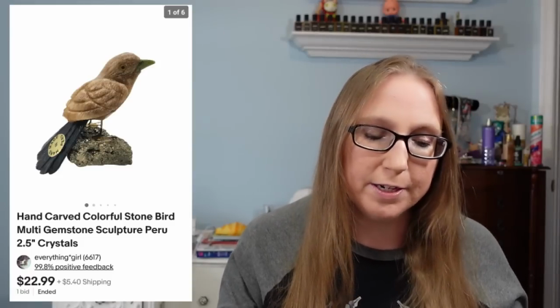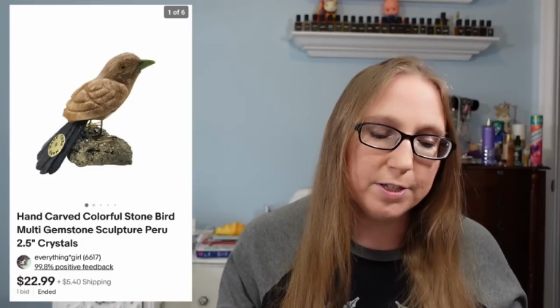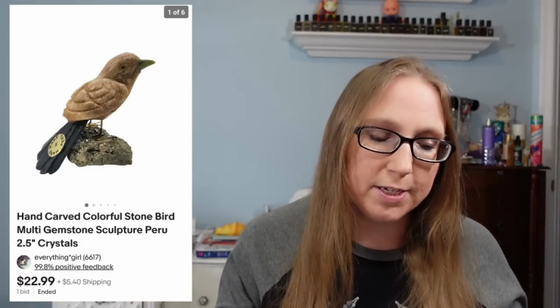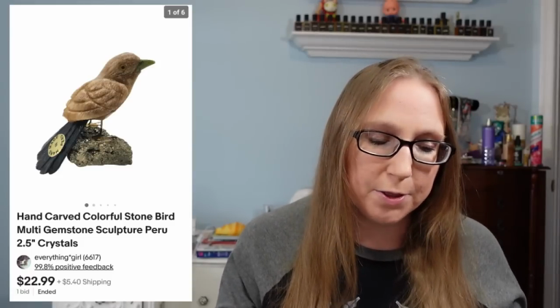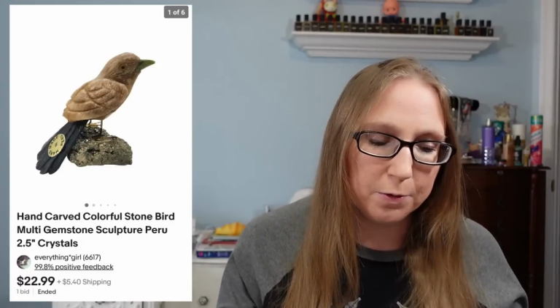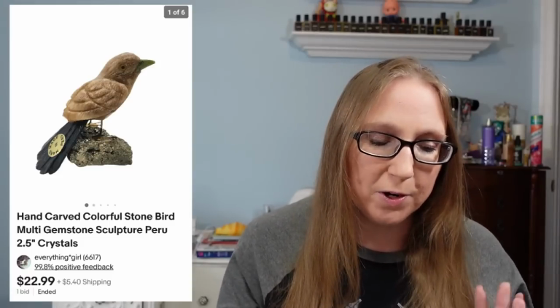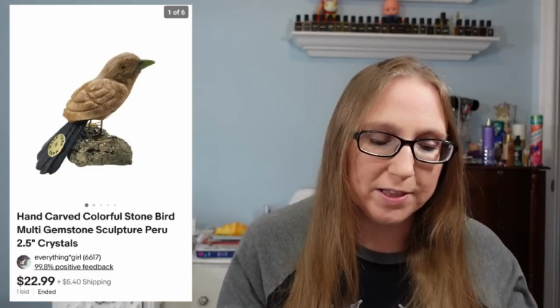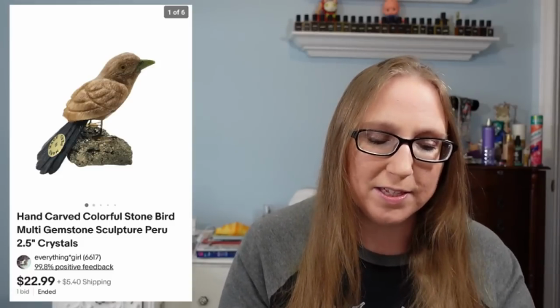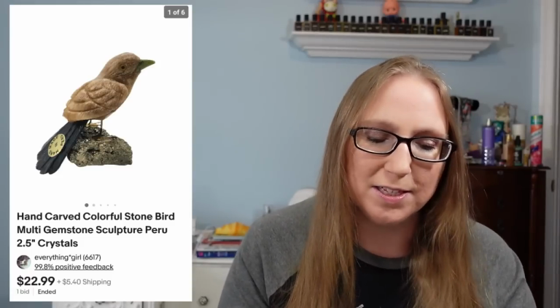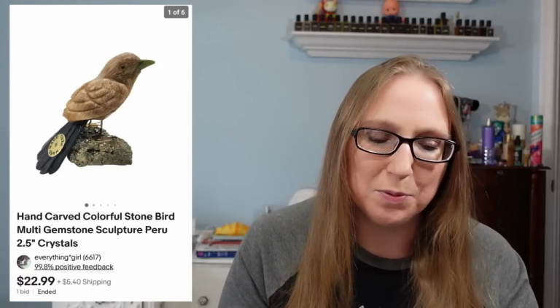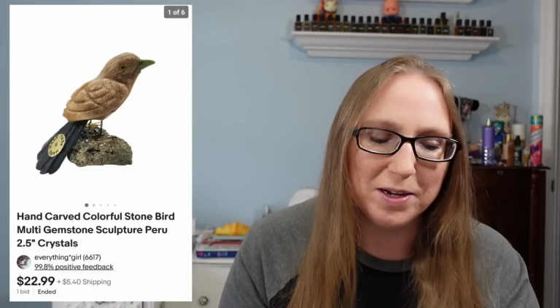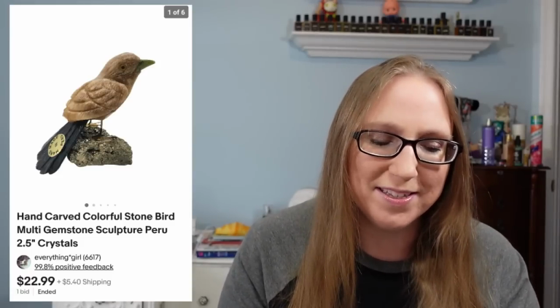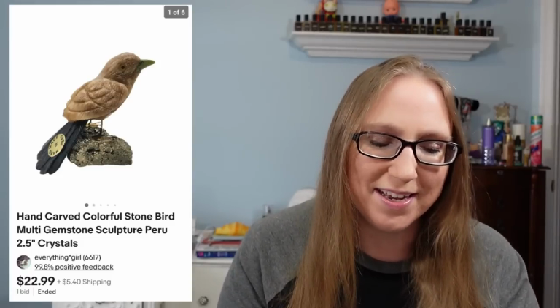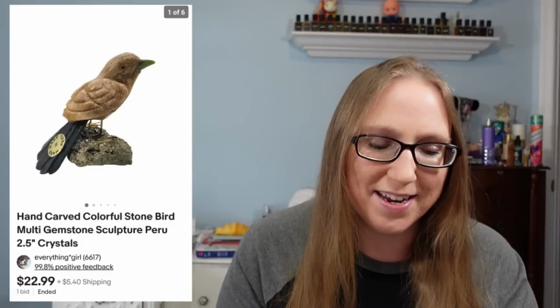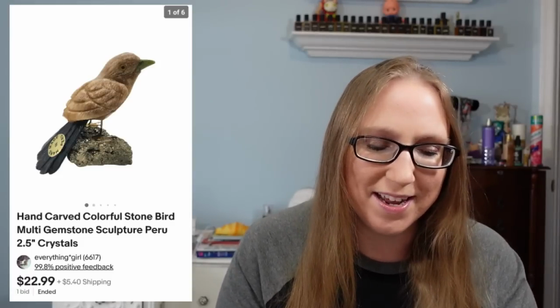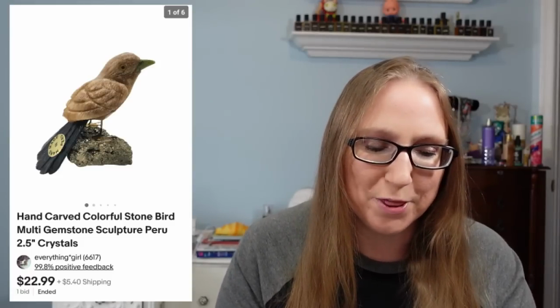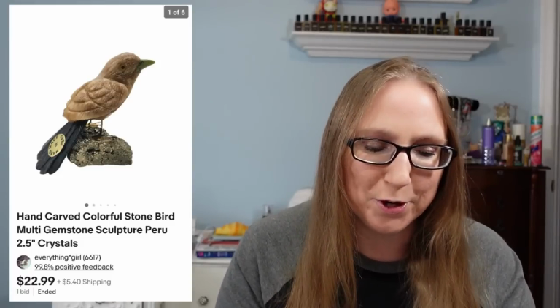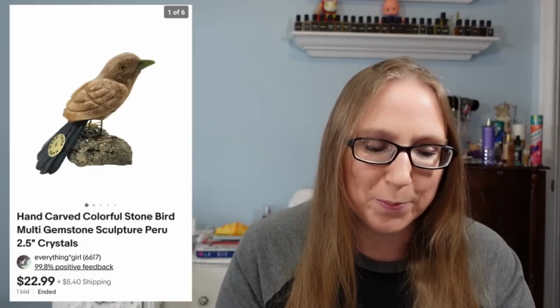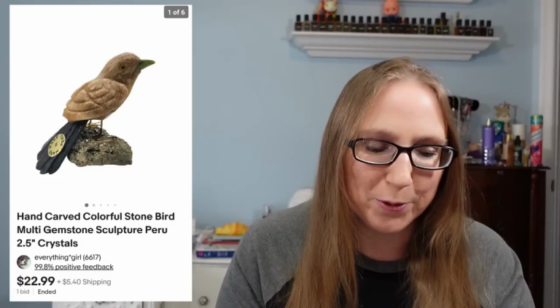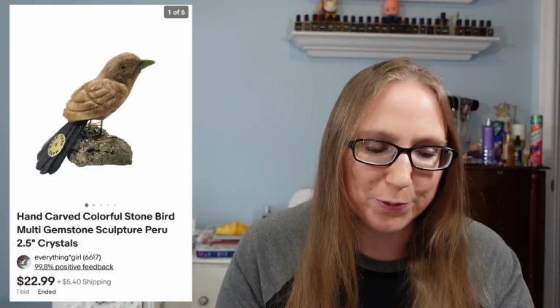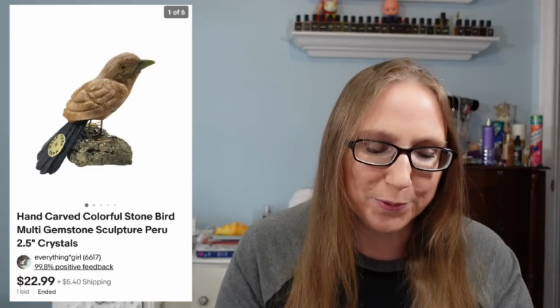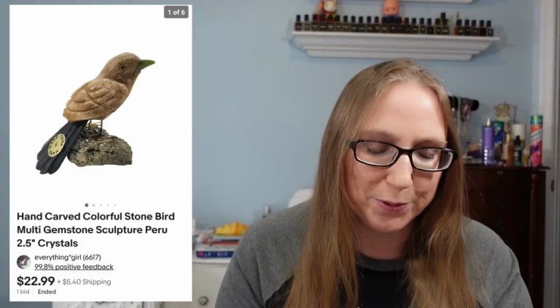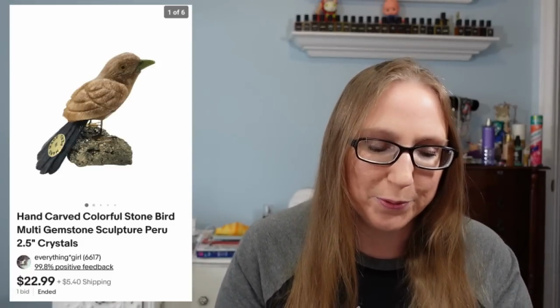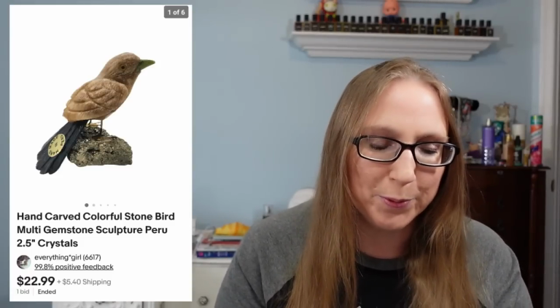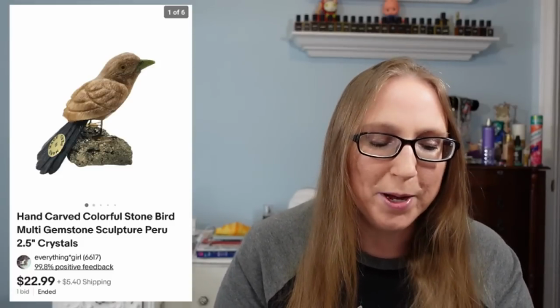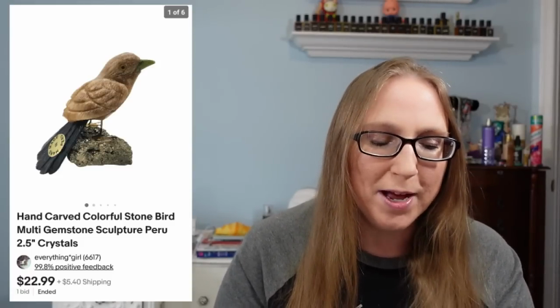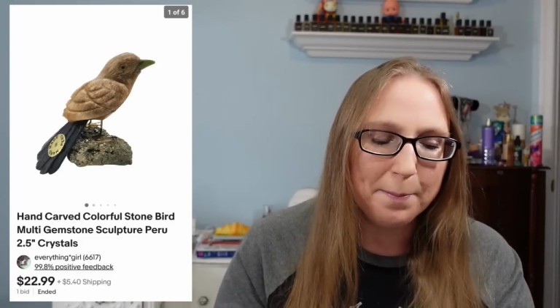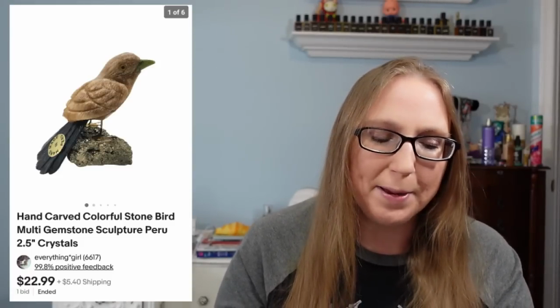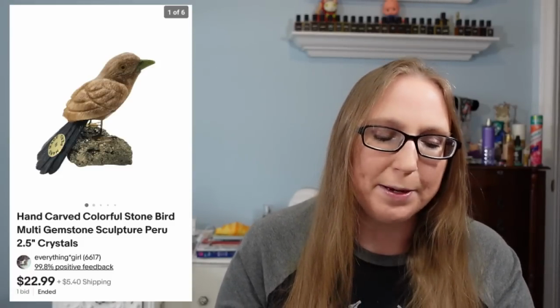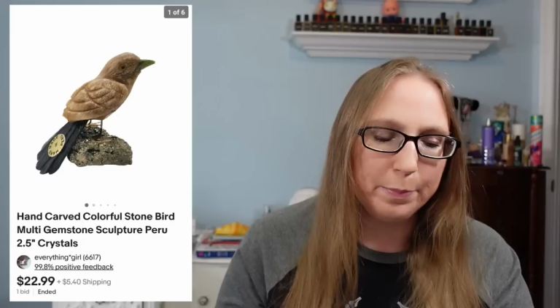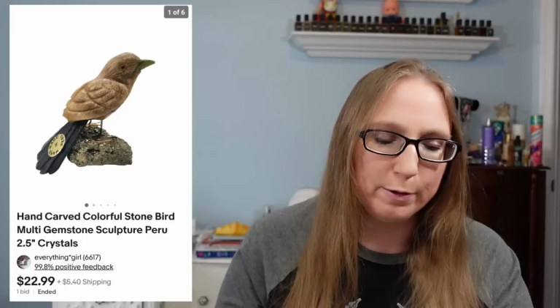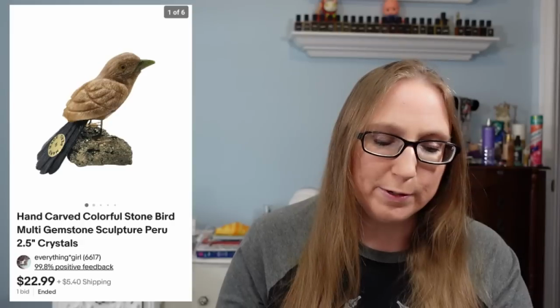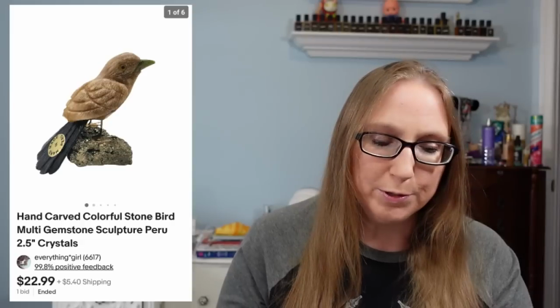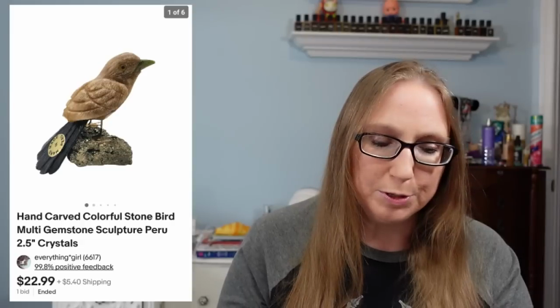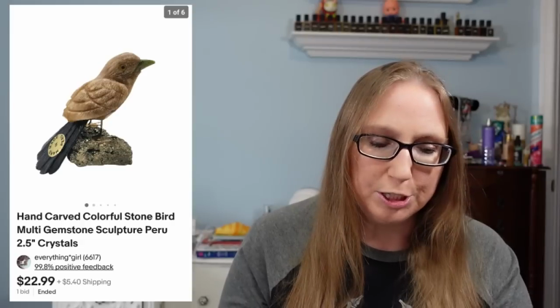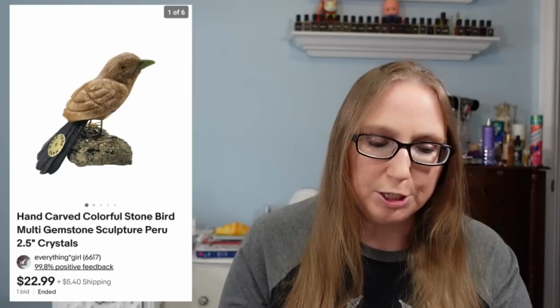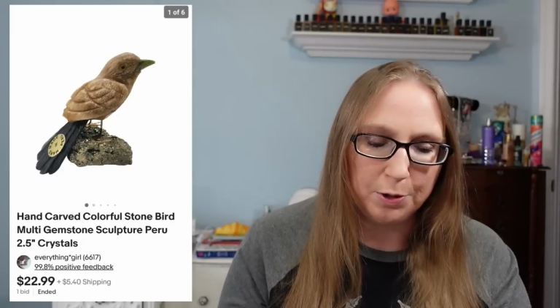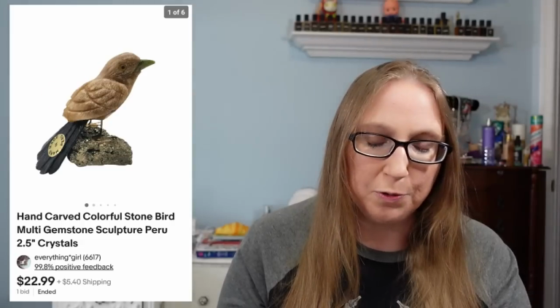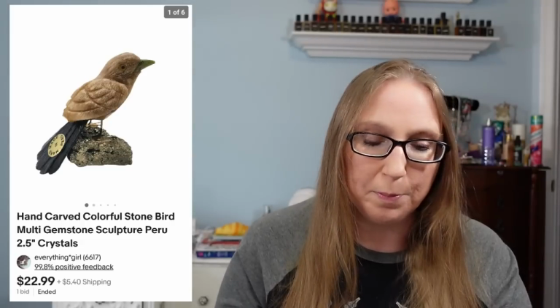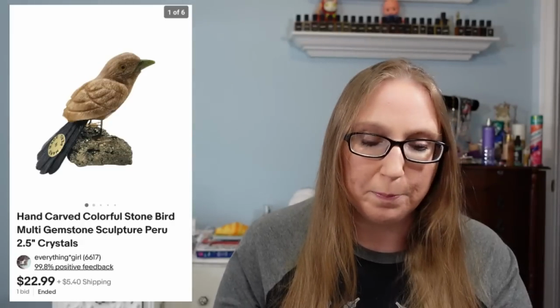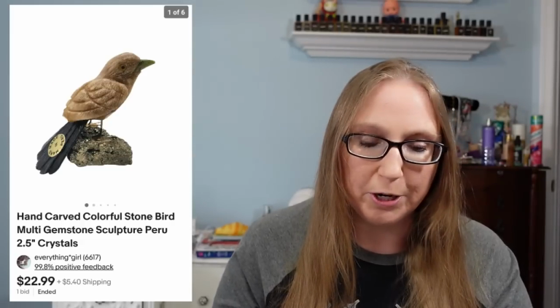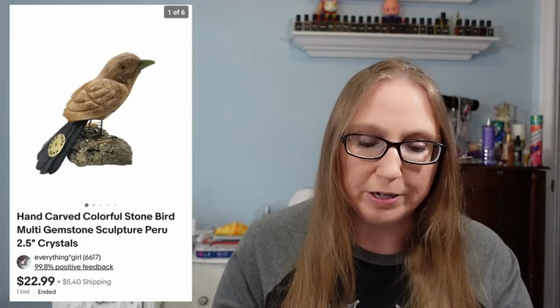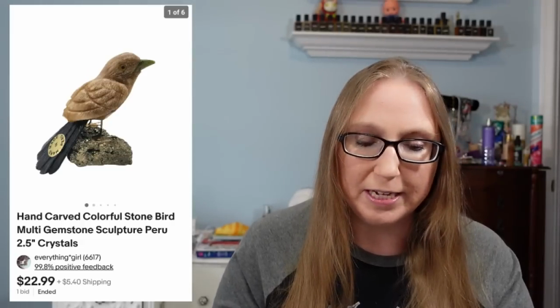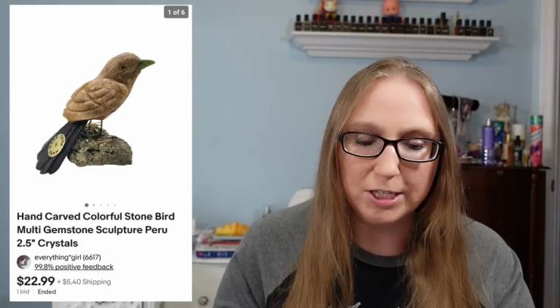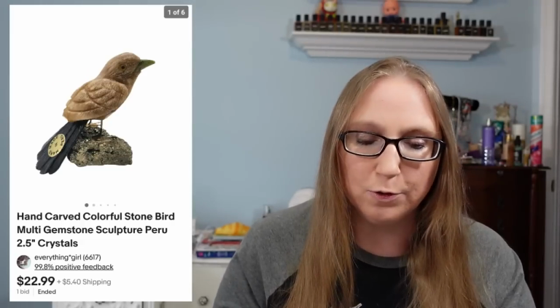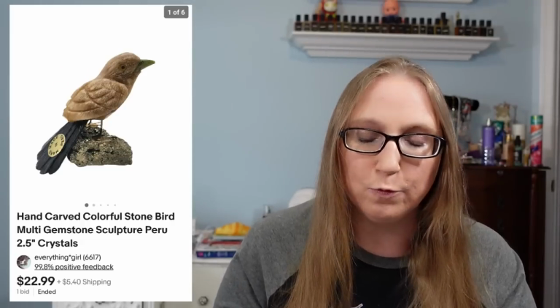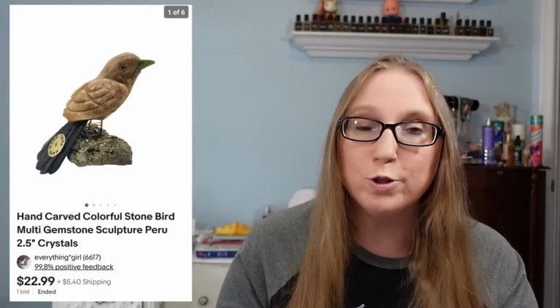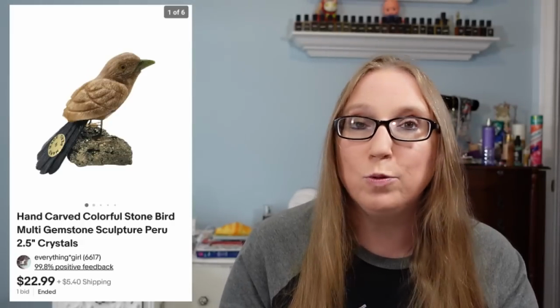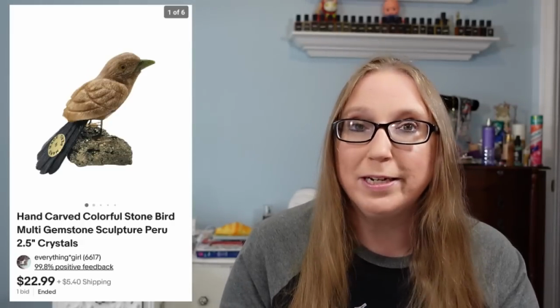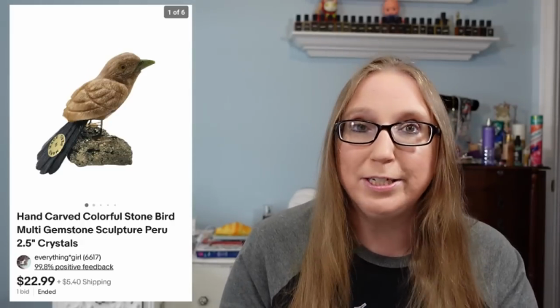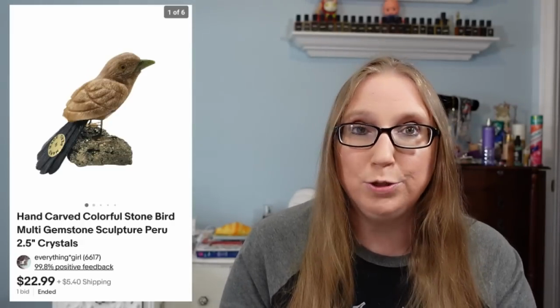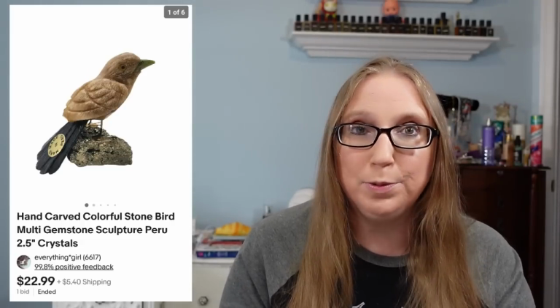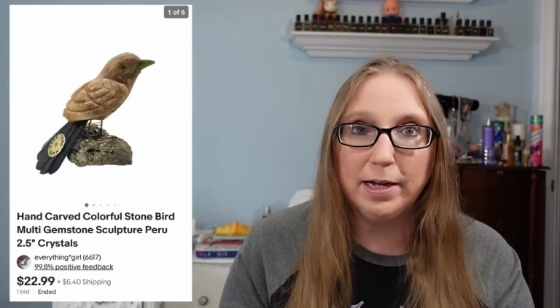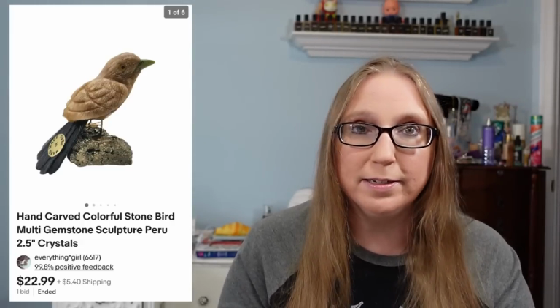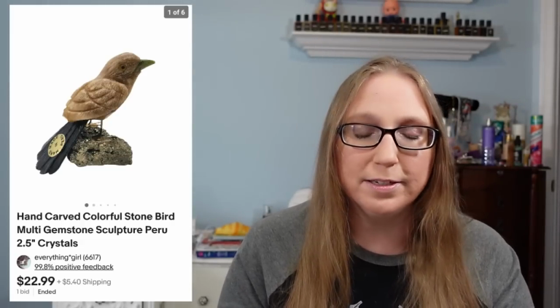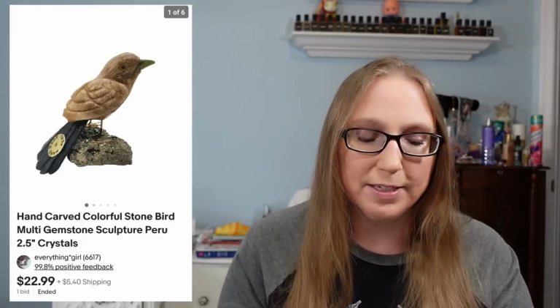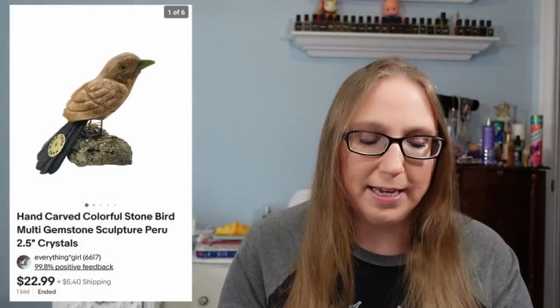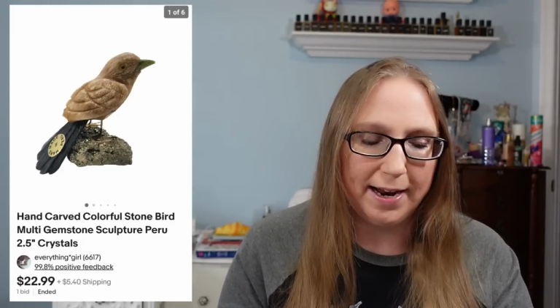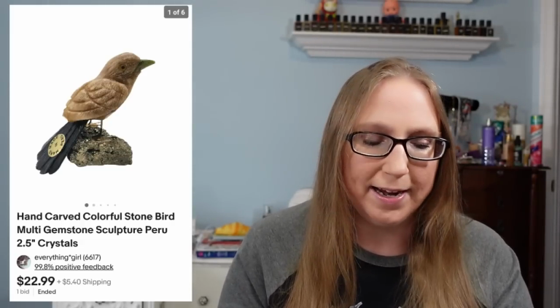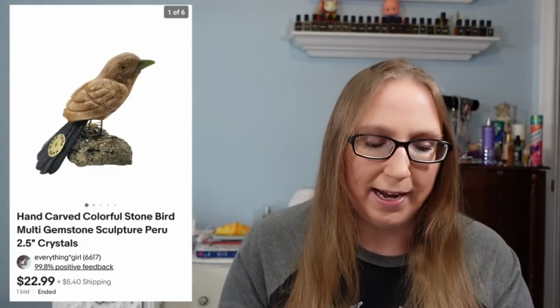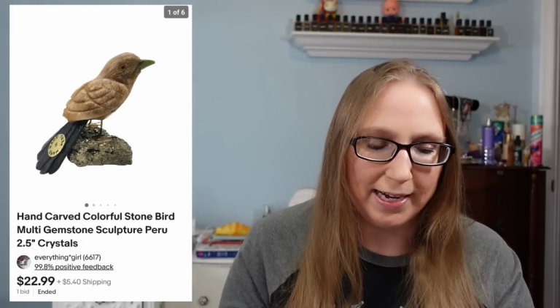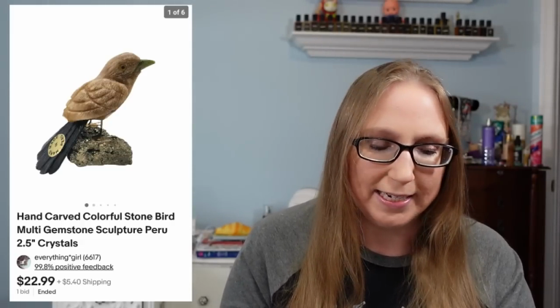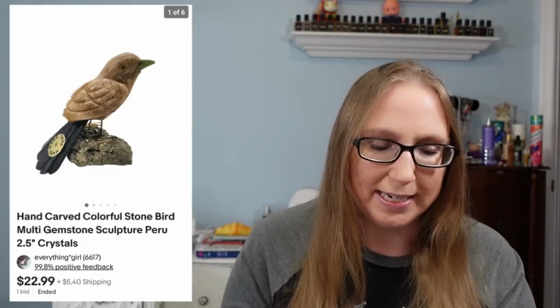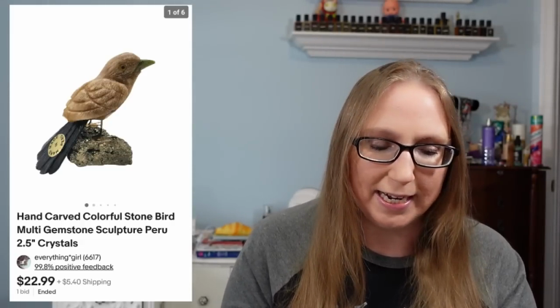Here's another one — this was another made-in-Peru stone bird that sold for $22.99.